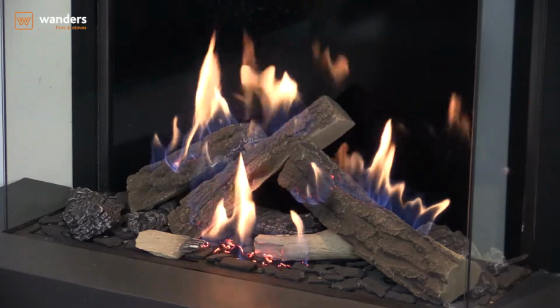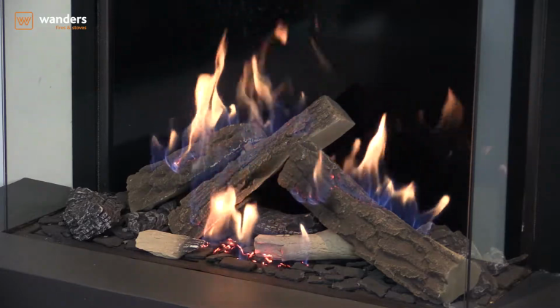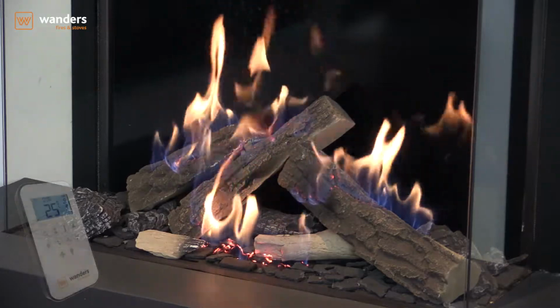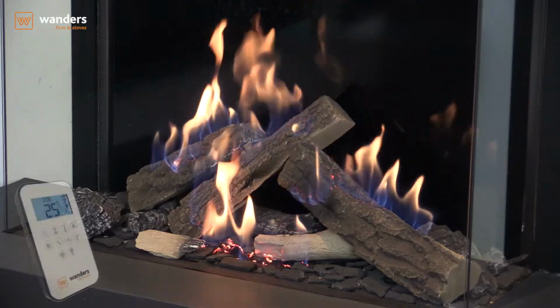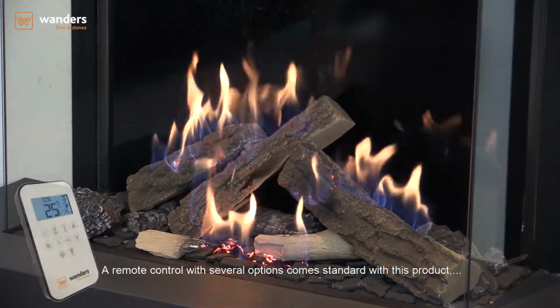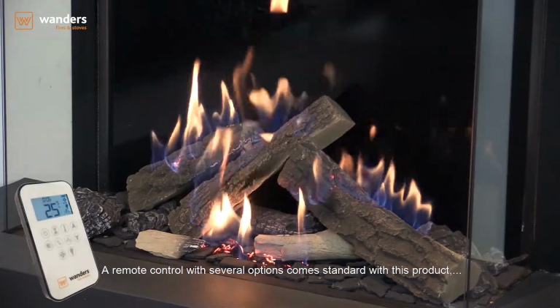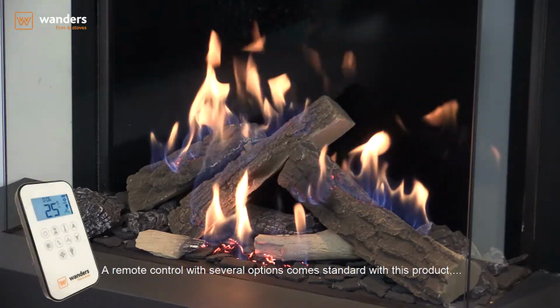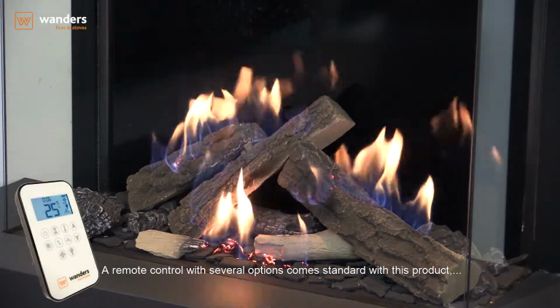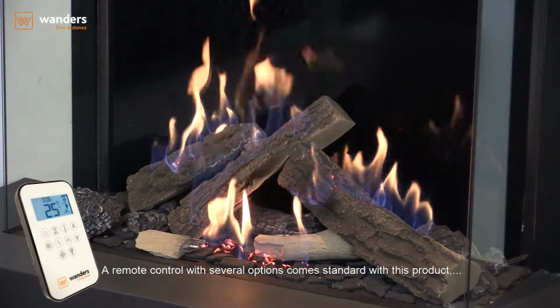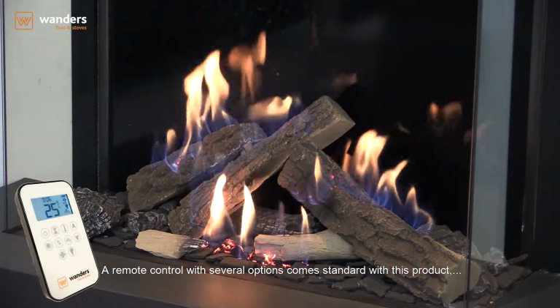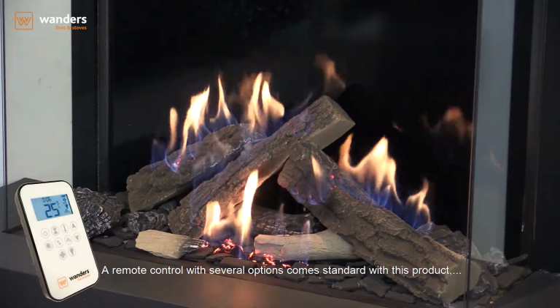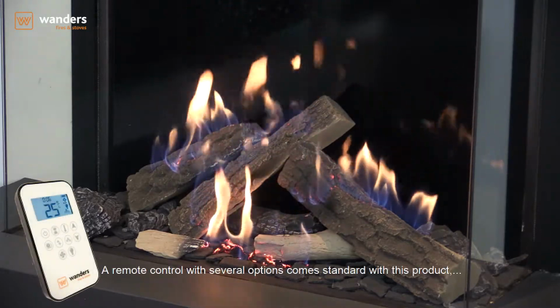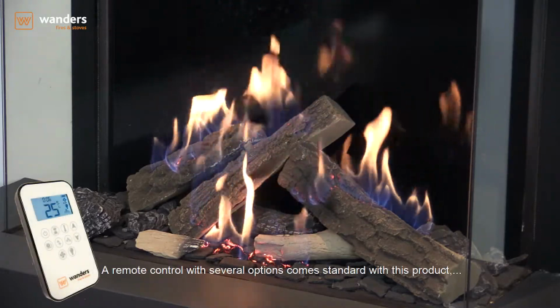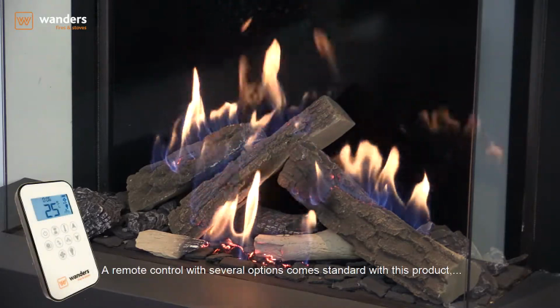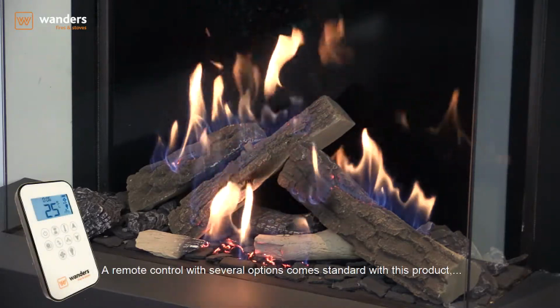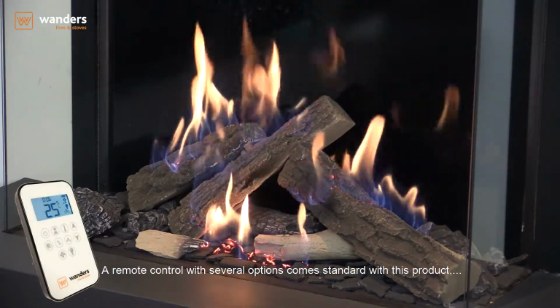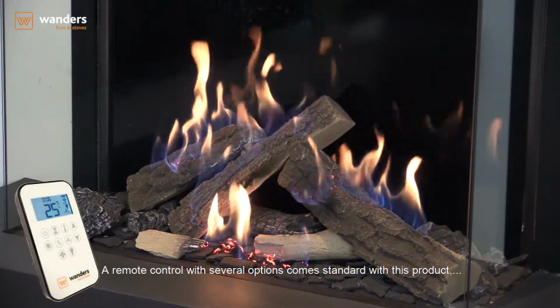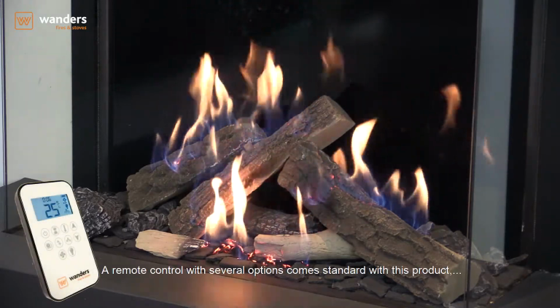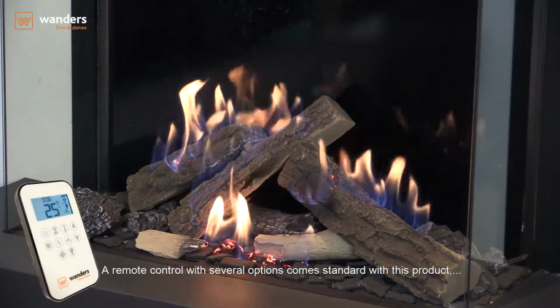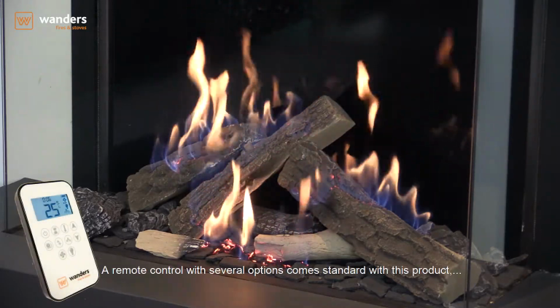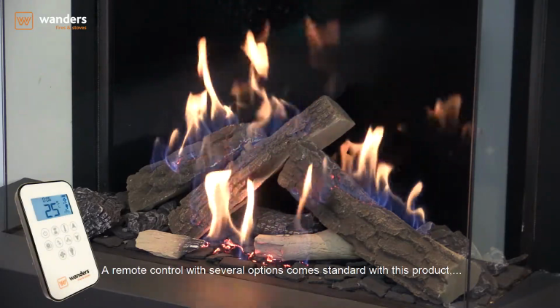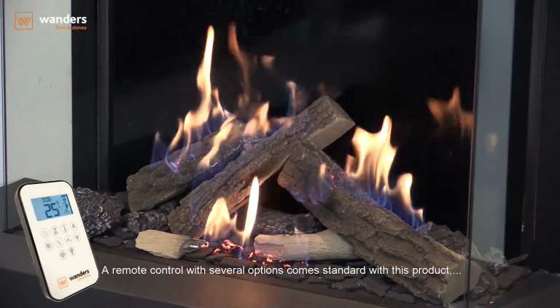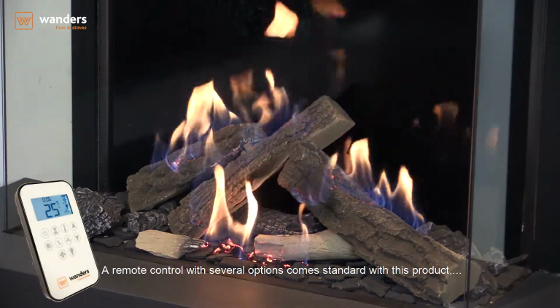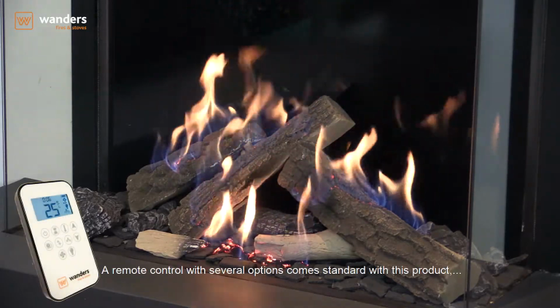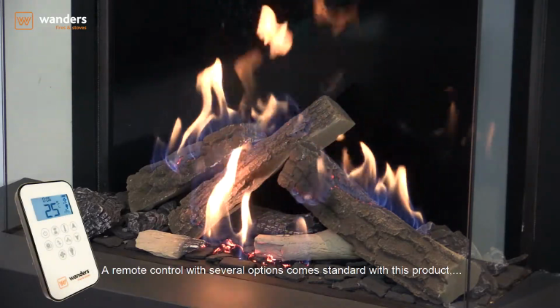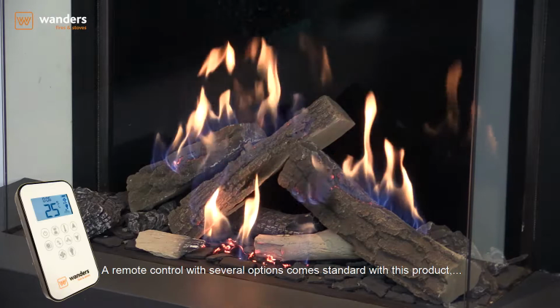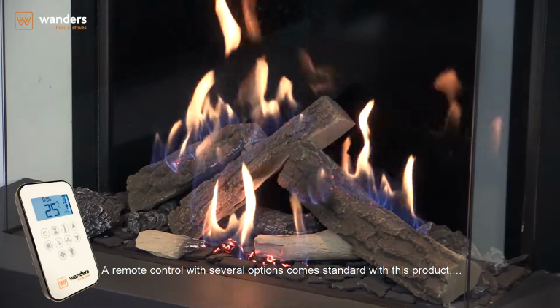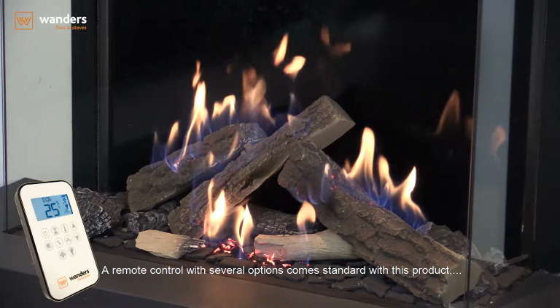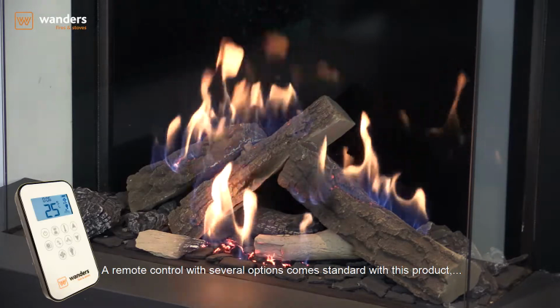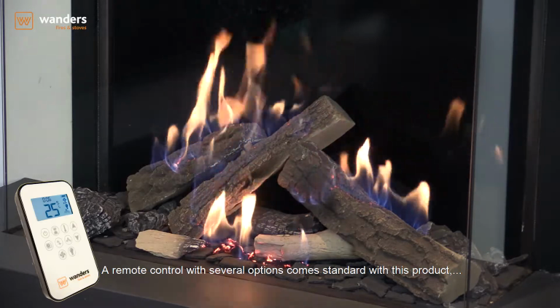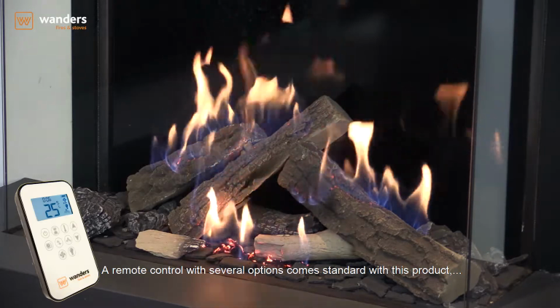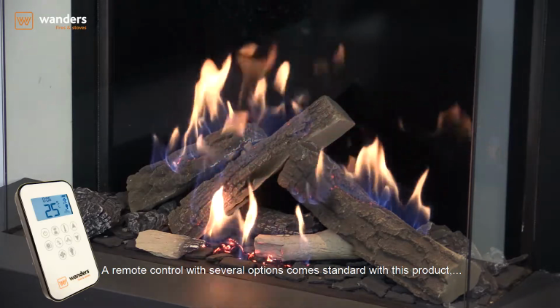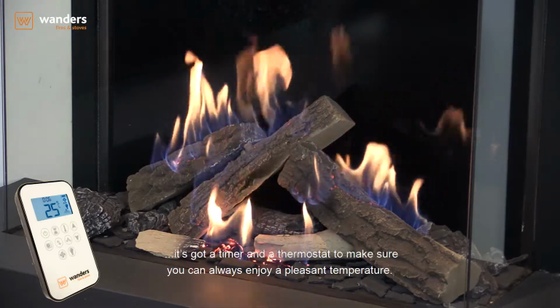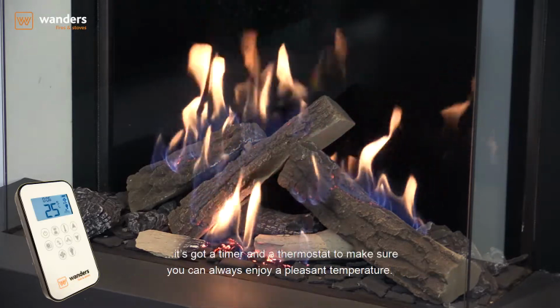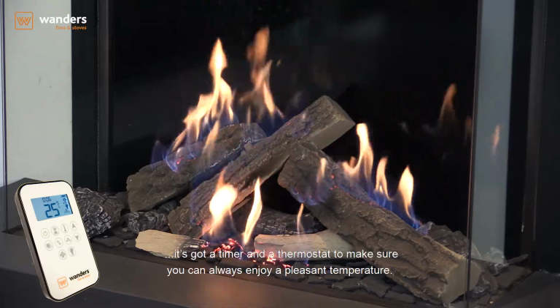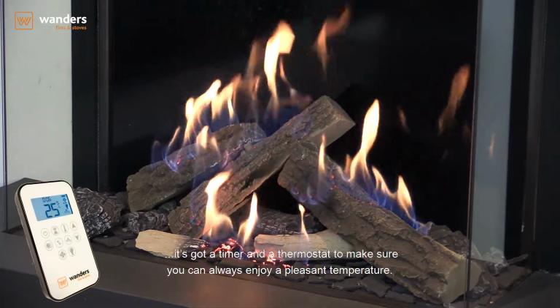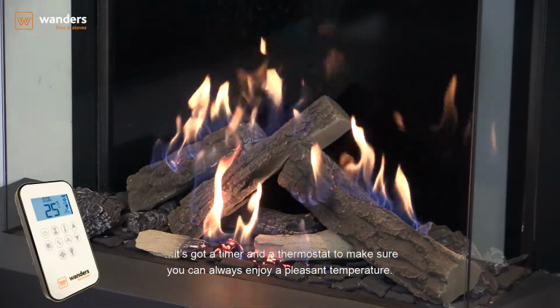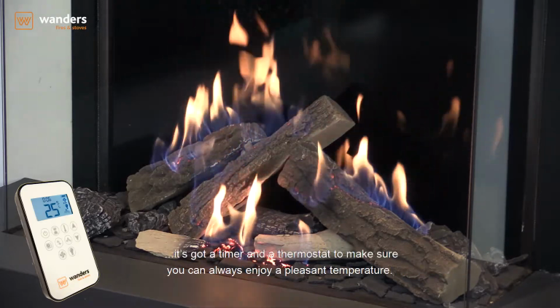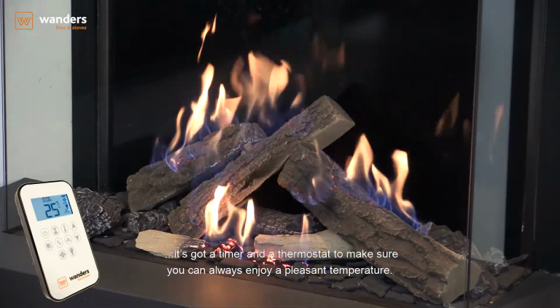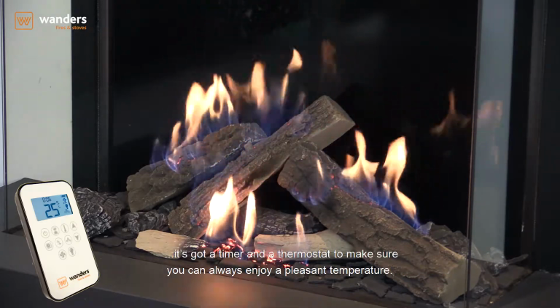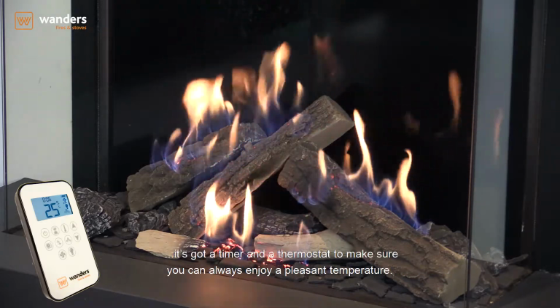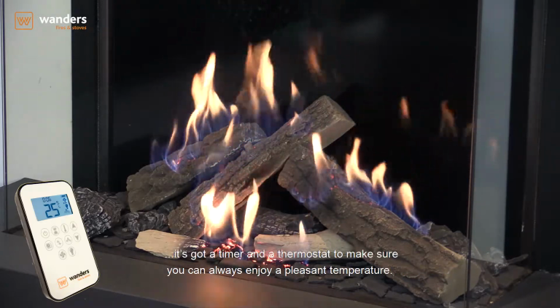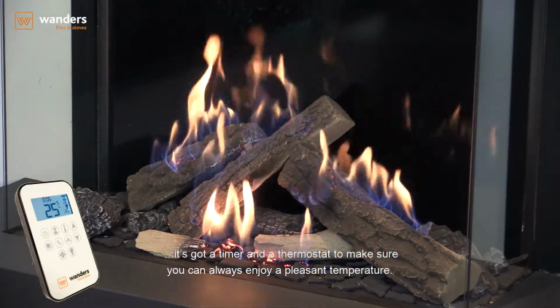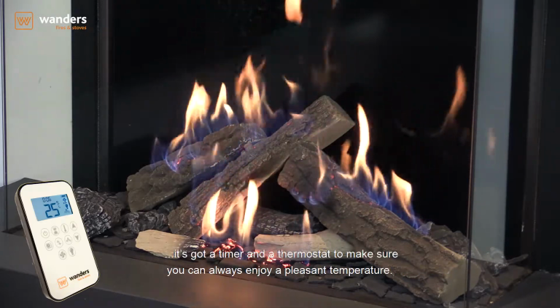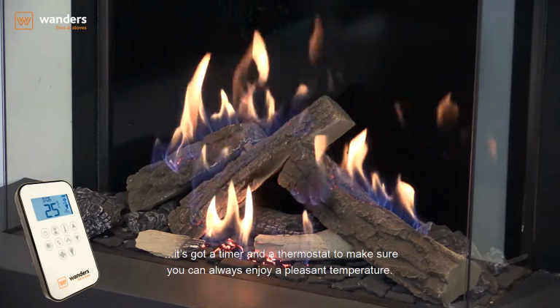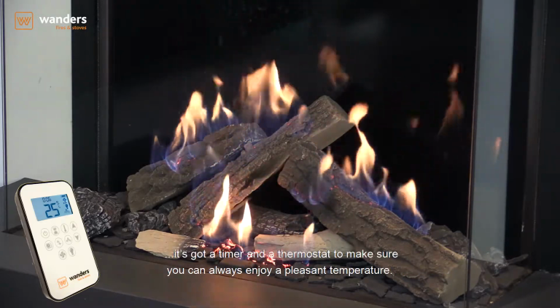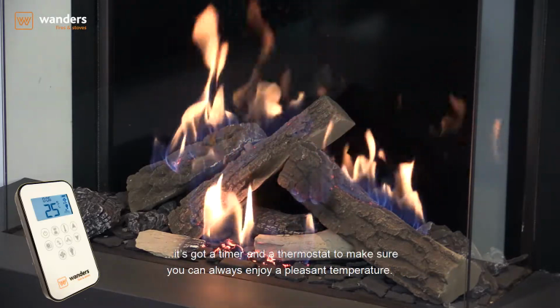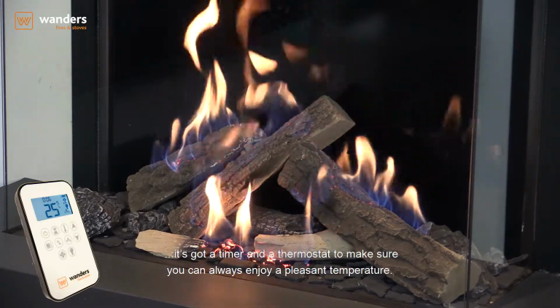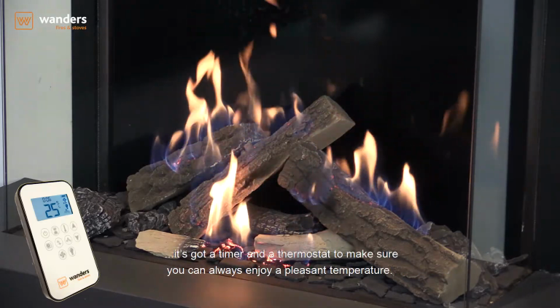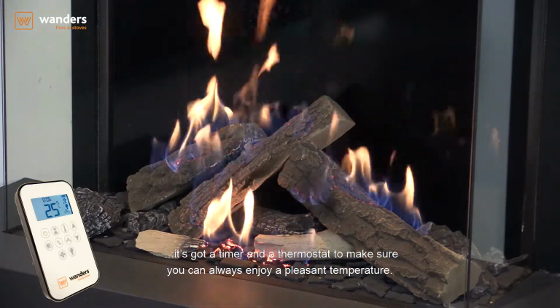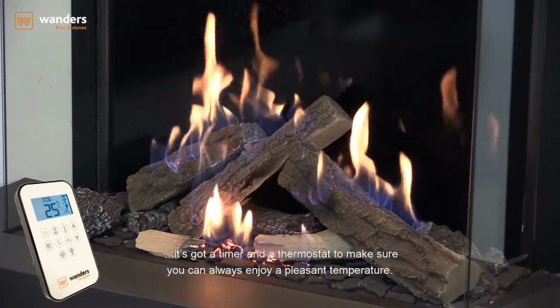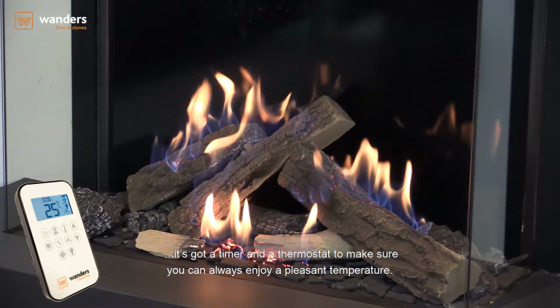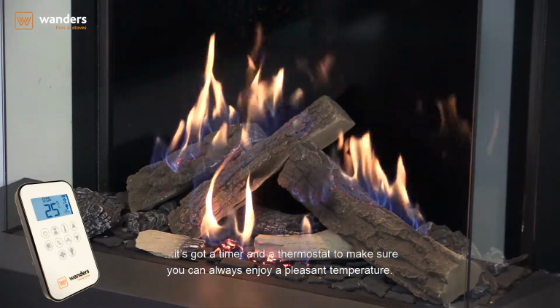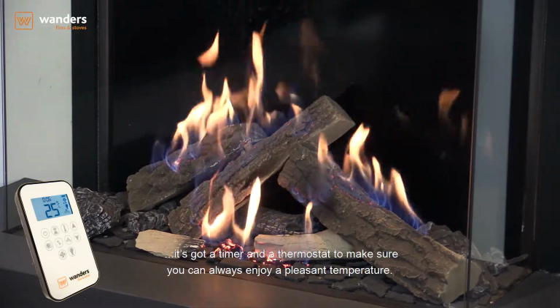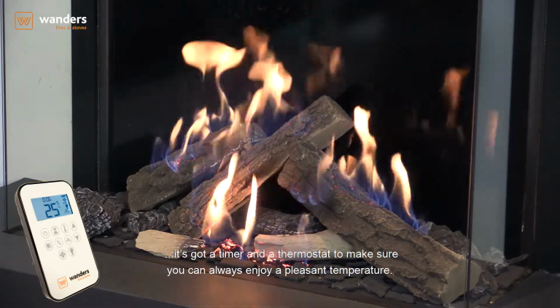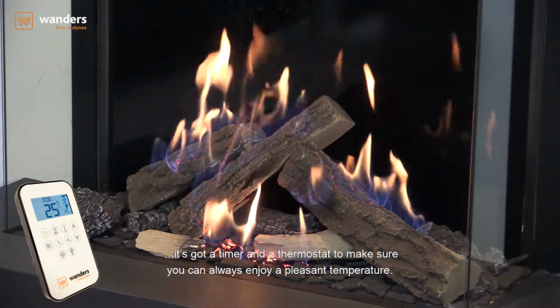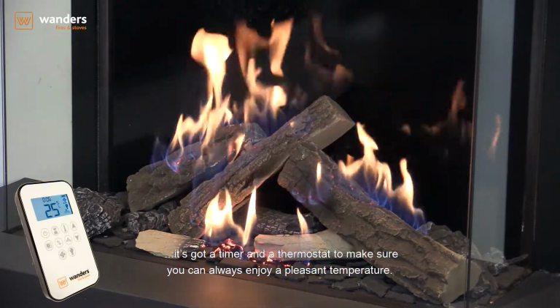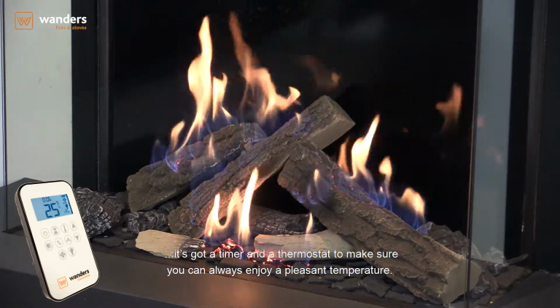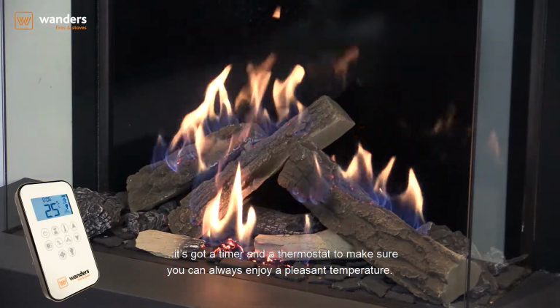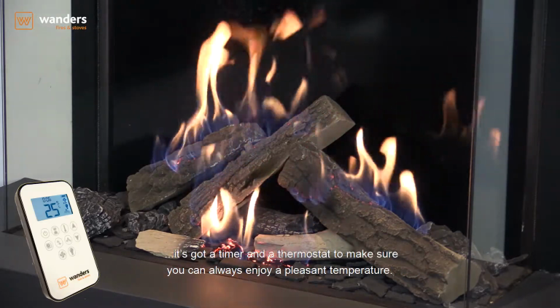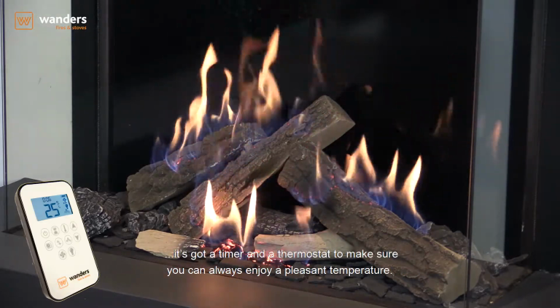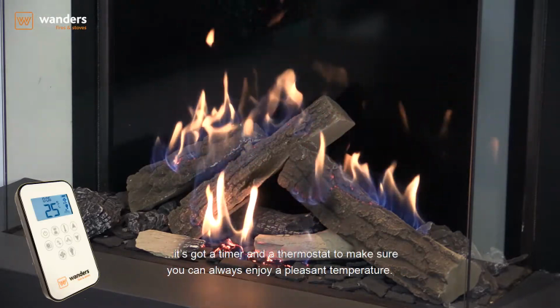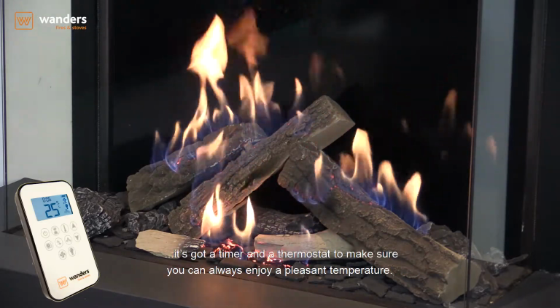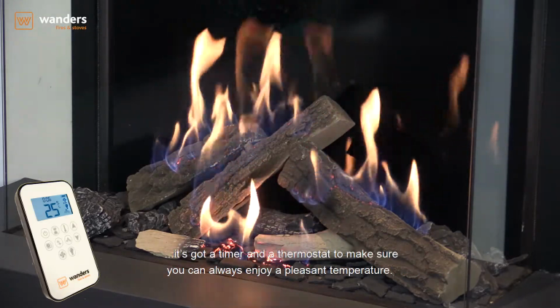A remote control with several options comes standard with this product. It has a timer and a thermostat to make sure you can always enjoy a pleasant temperature.